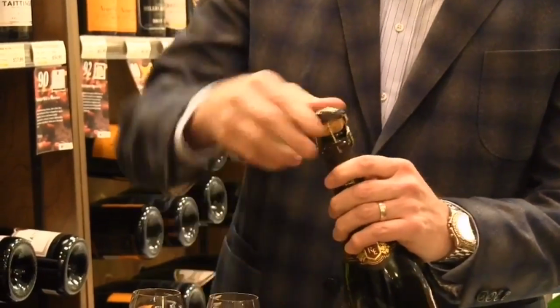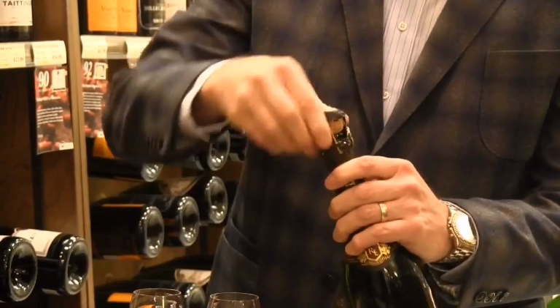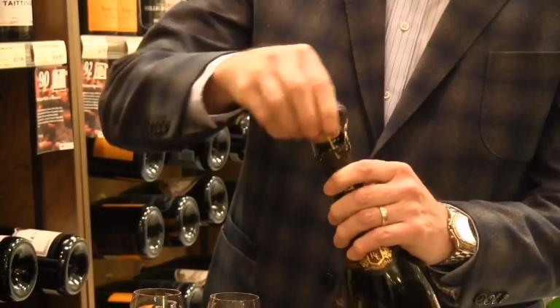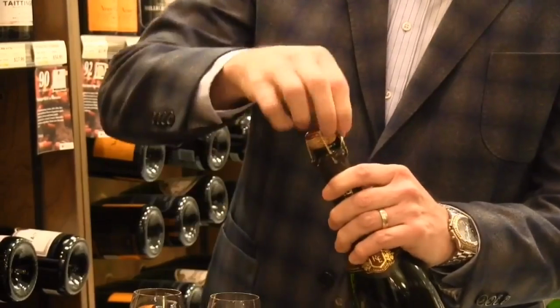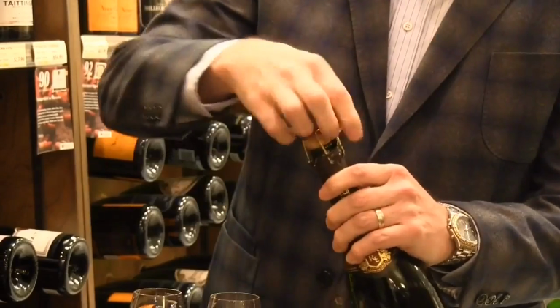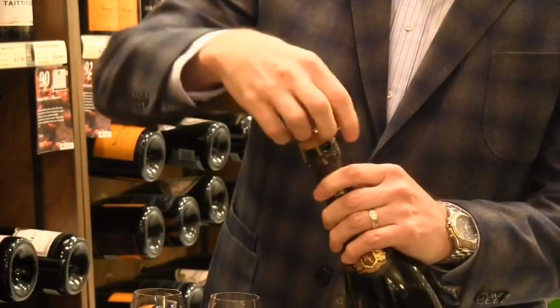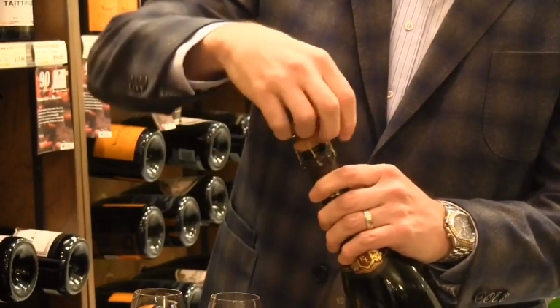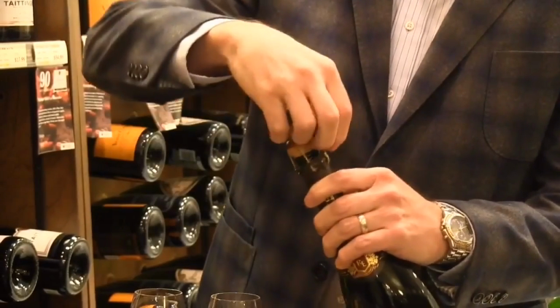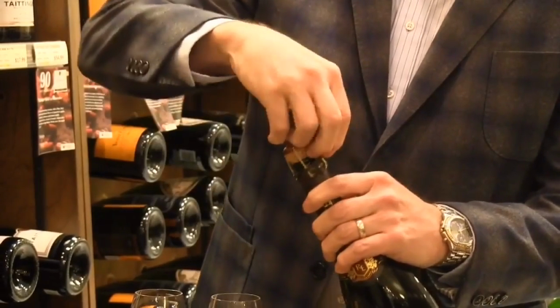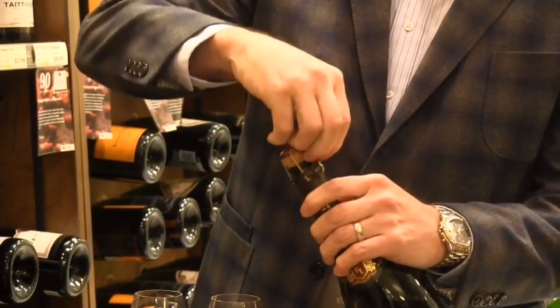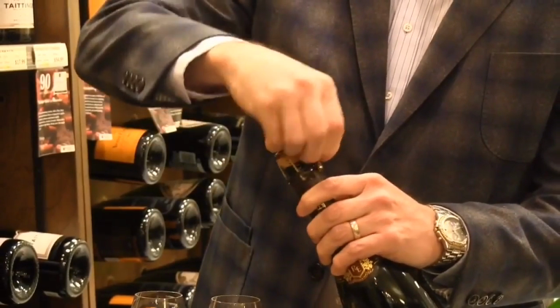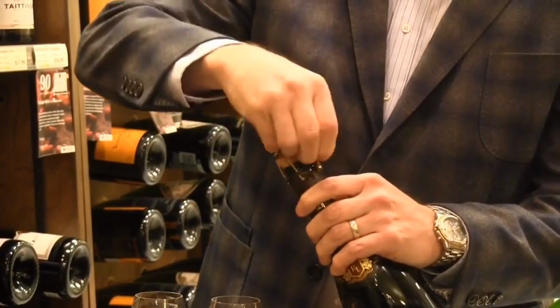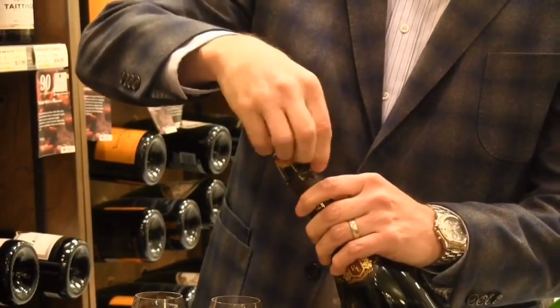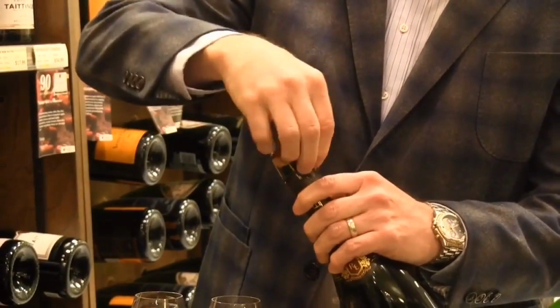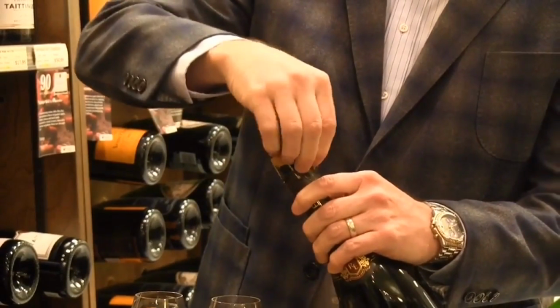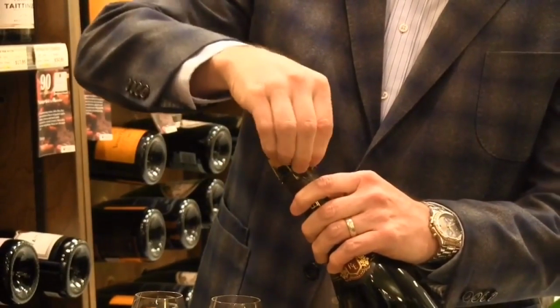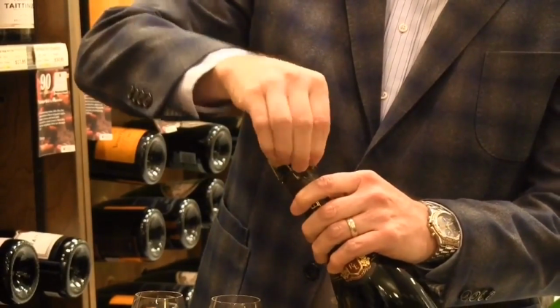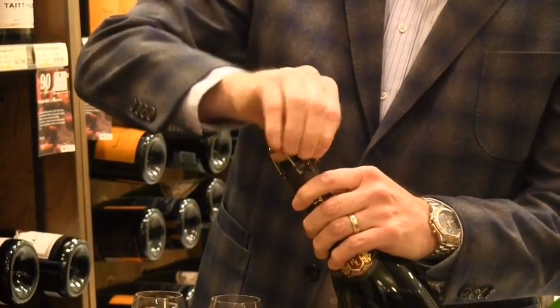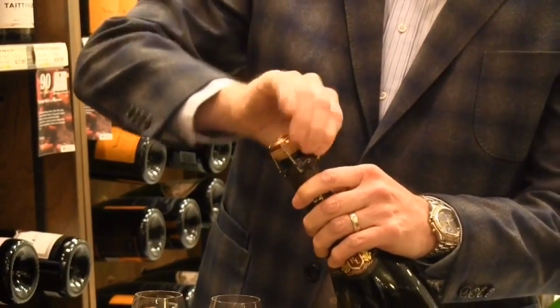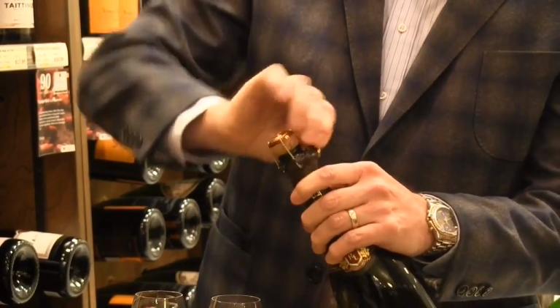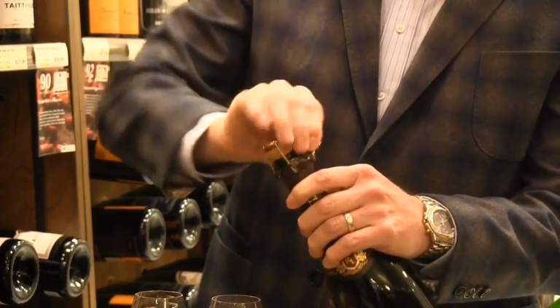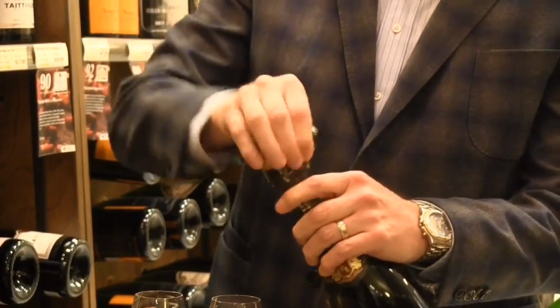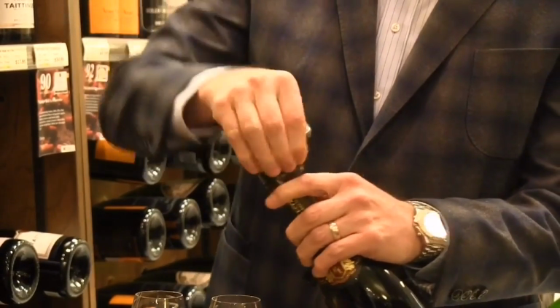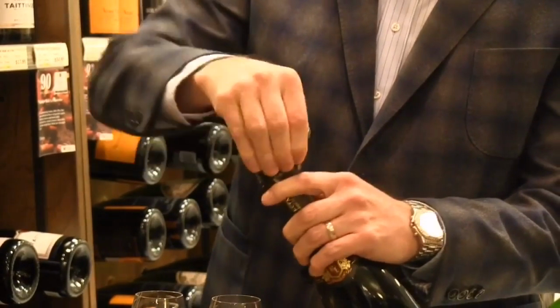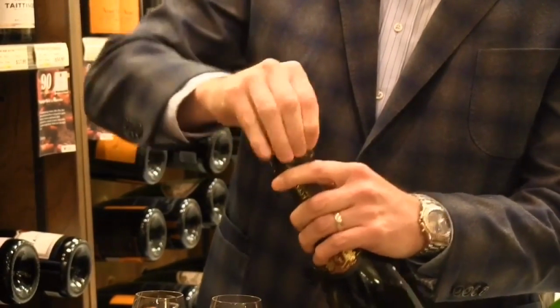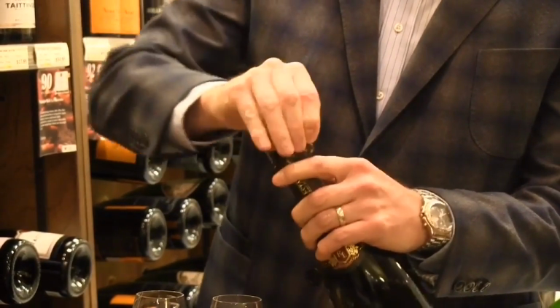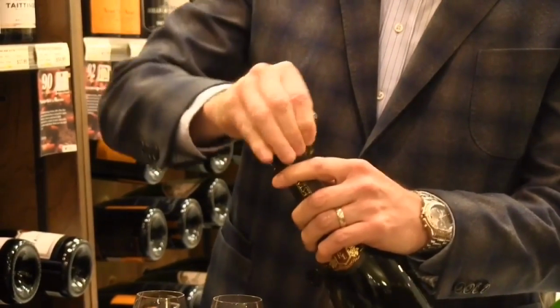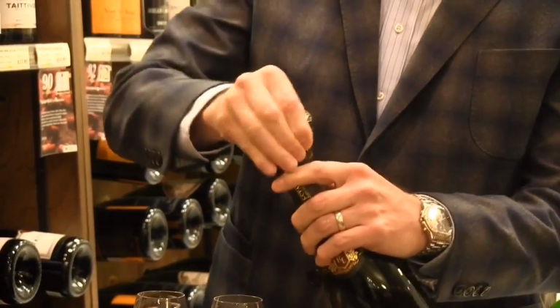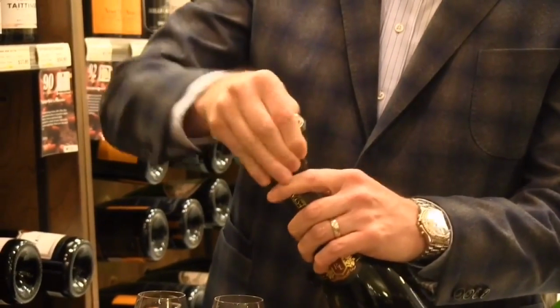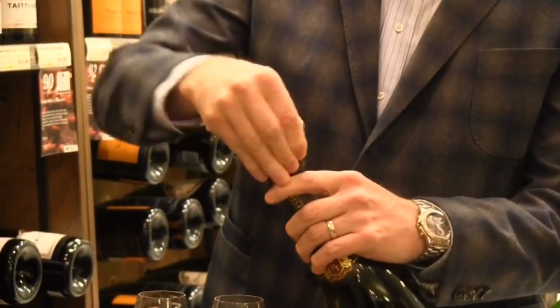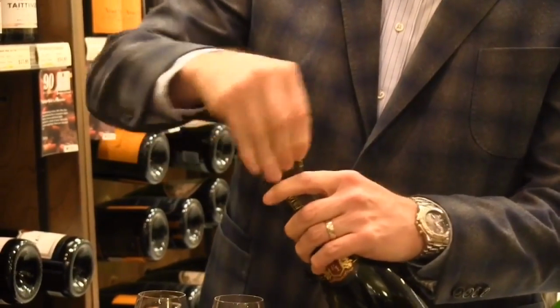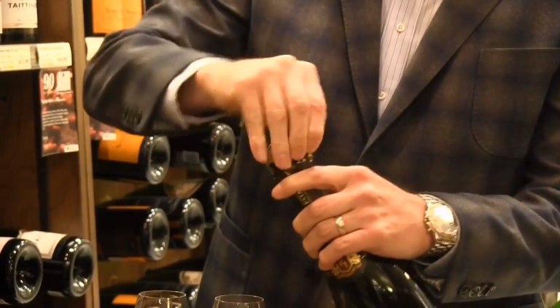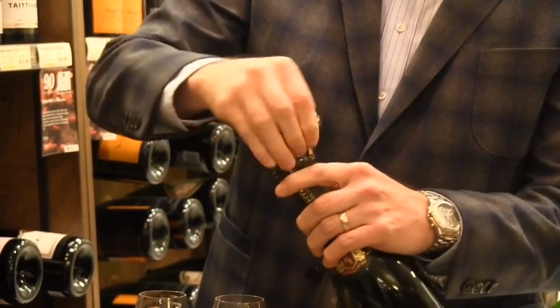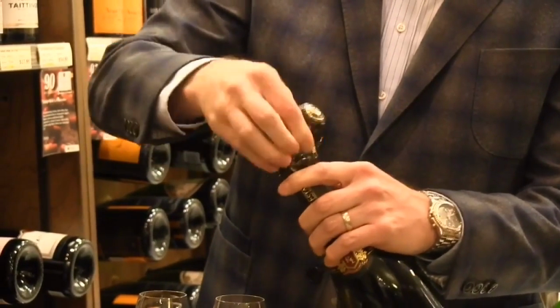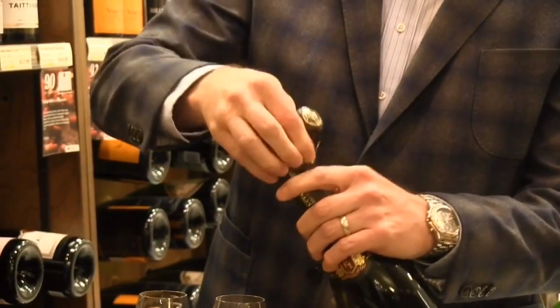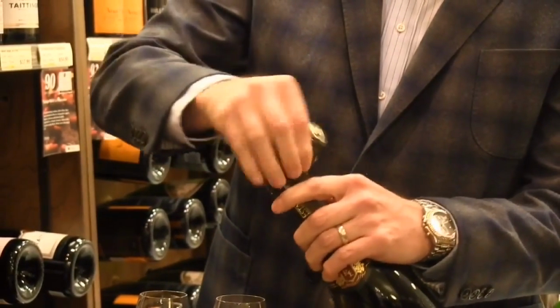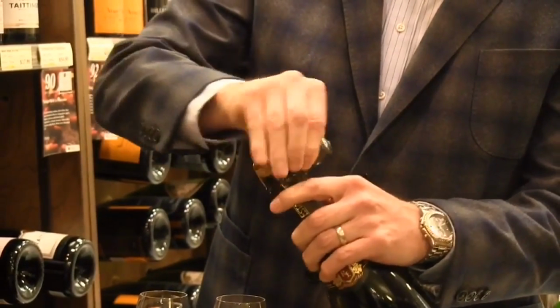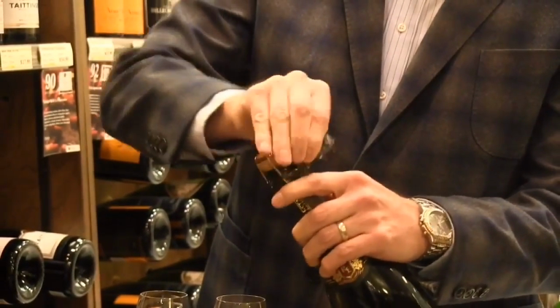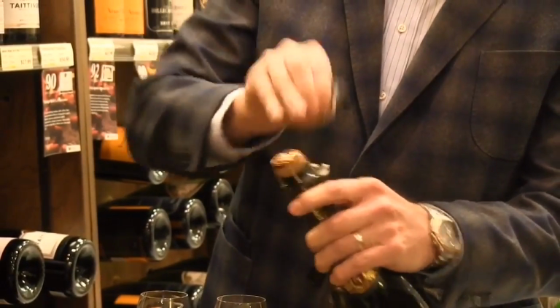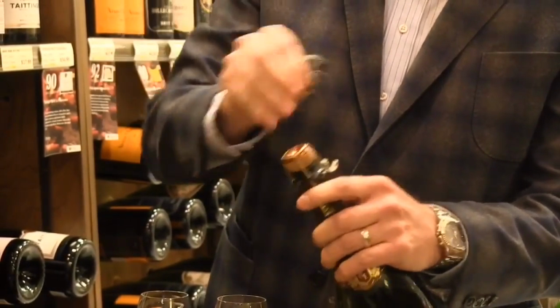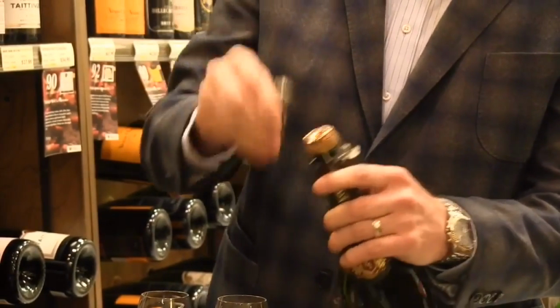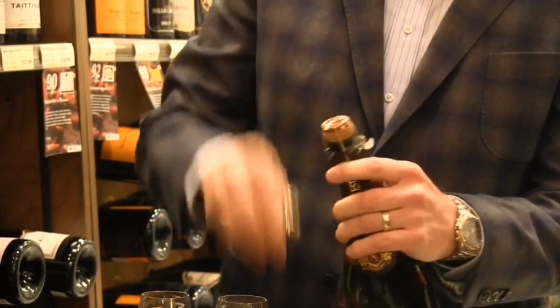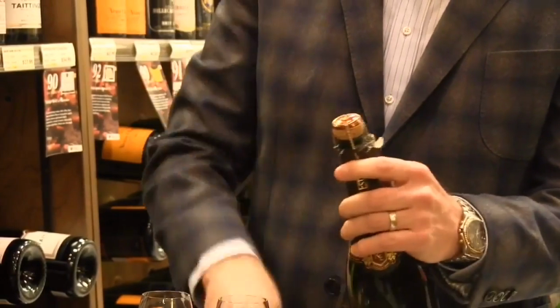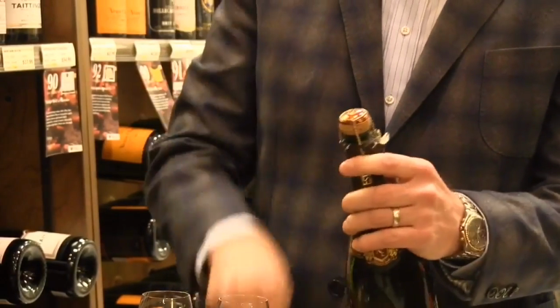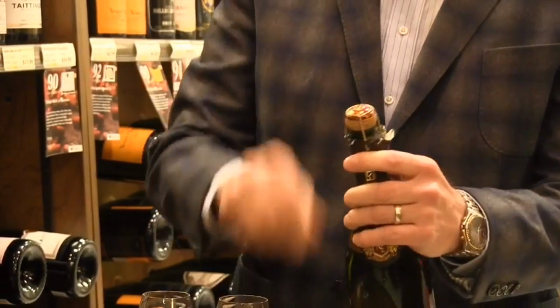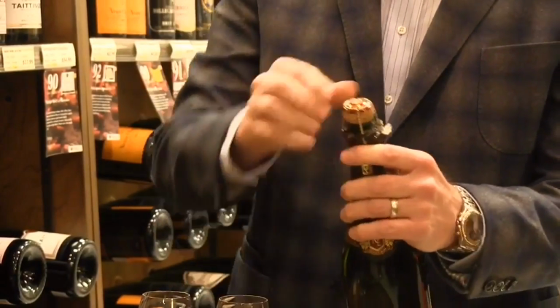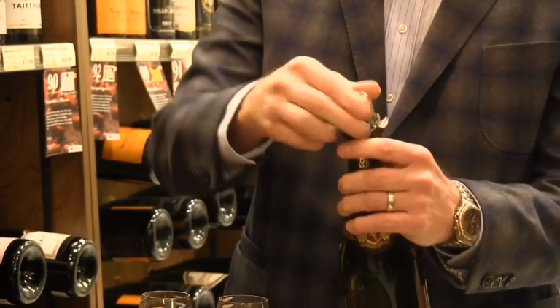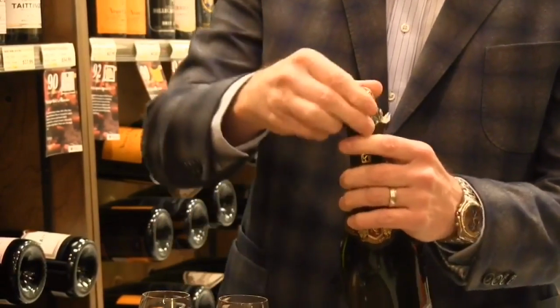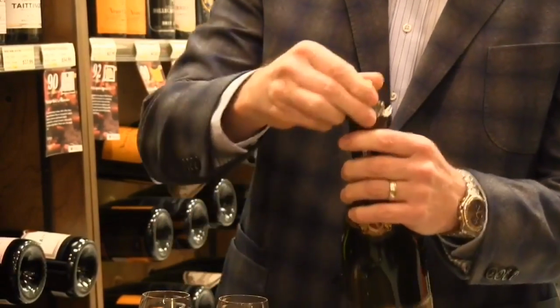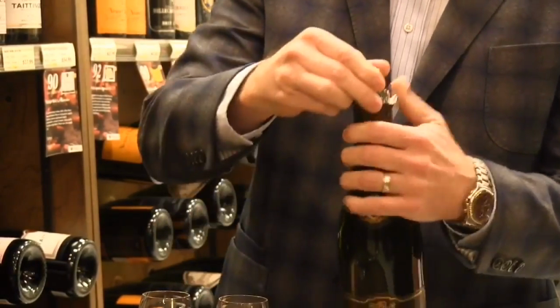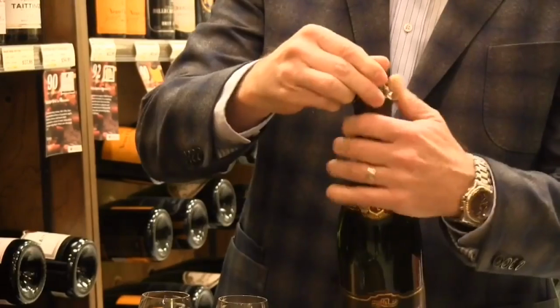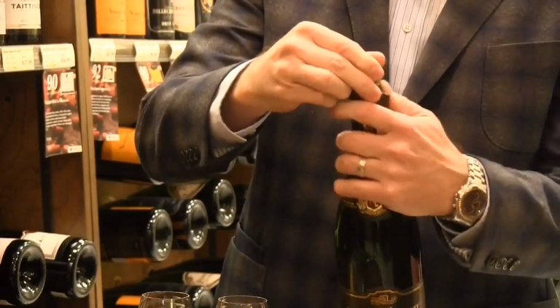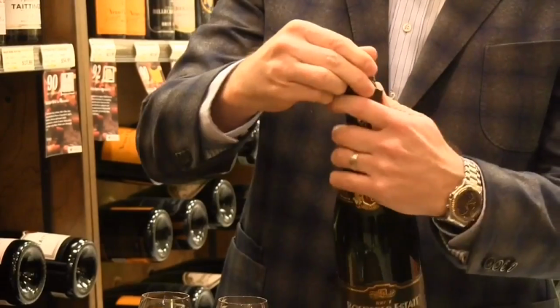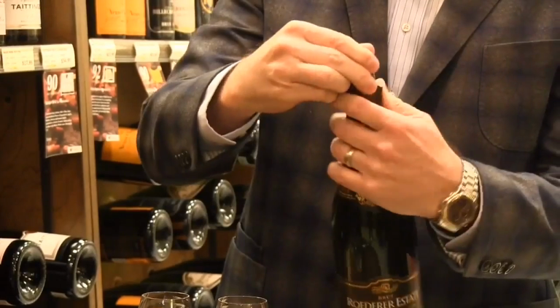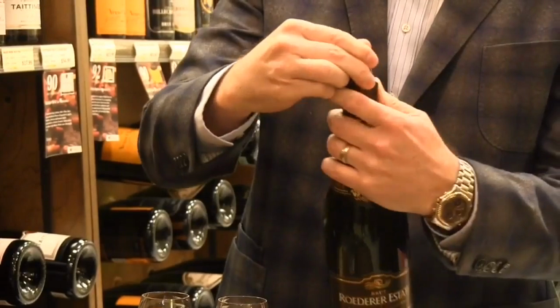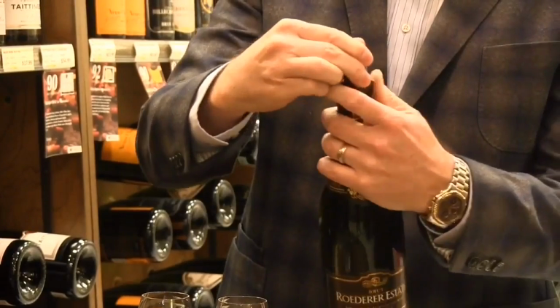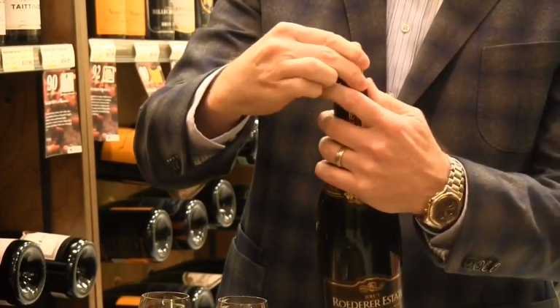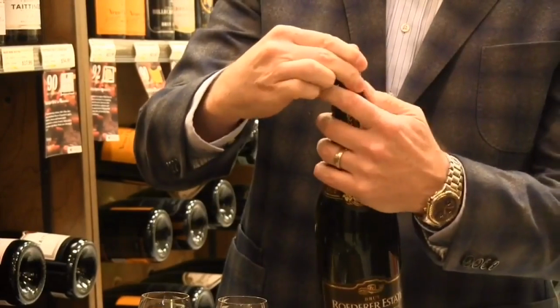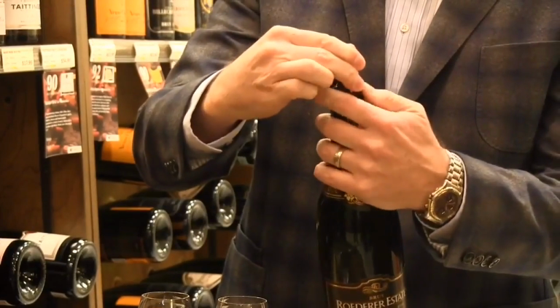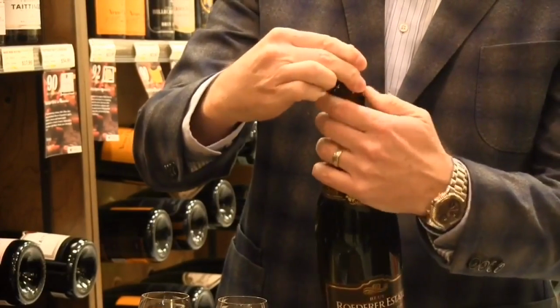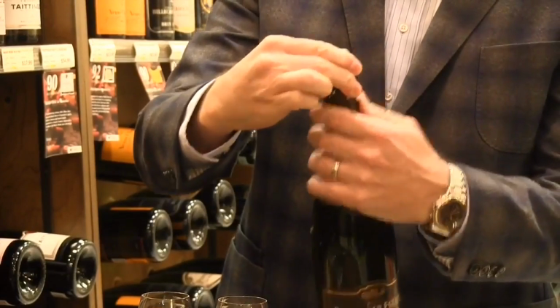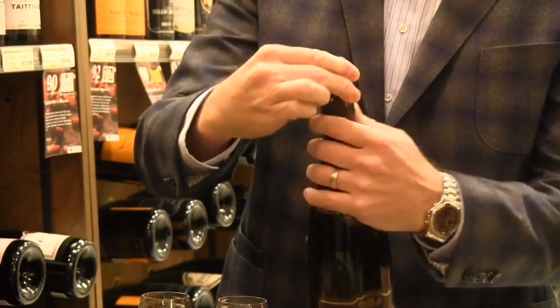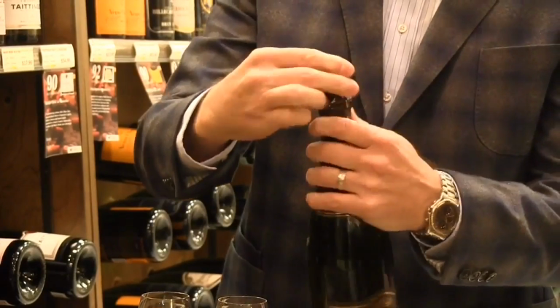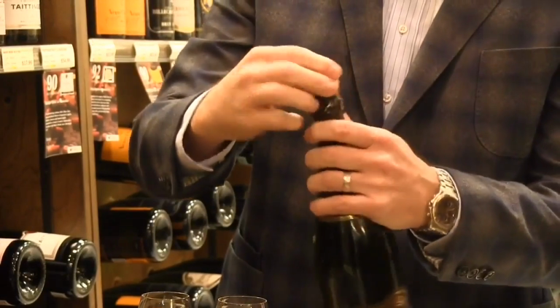Every champagne bottle has a cage like that. The cork is underneath the cage — there's a lot of pressure in this bottle, so it's caged down there for protection.